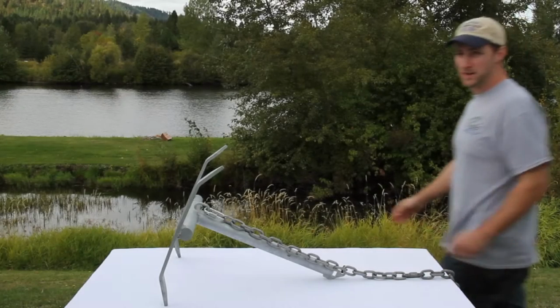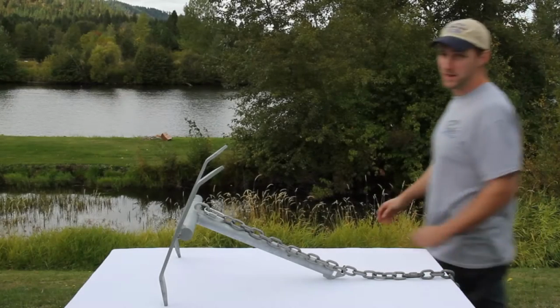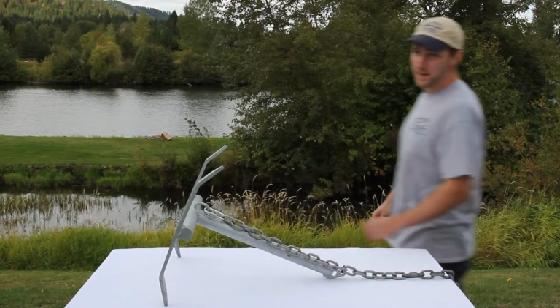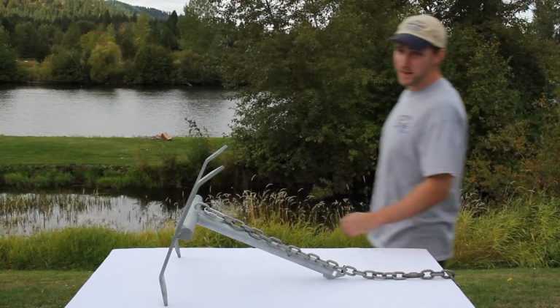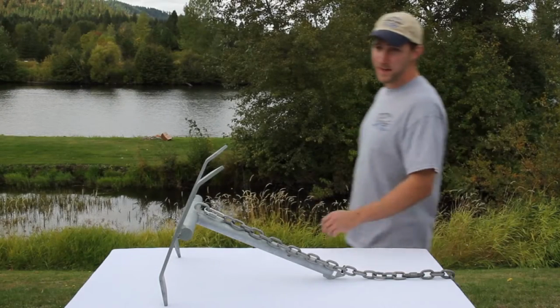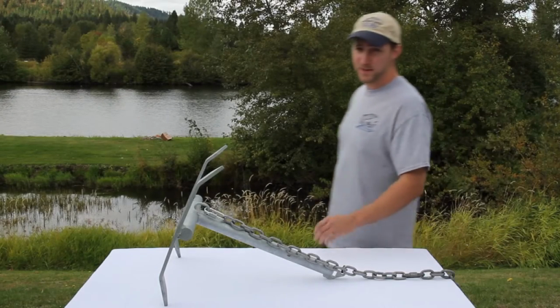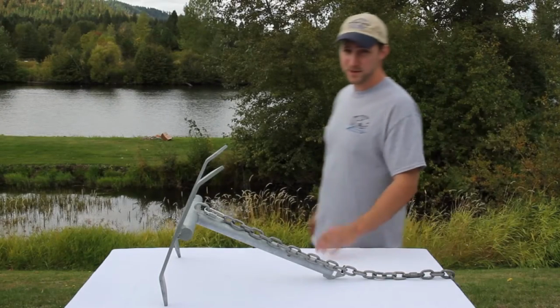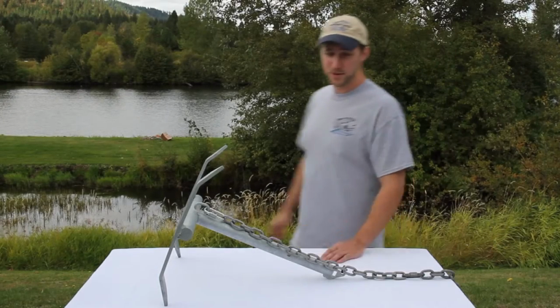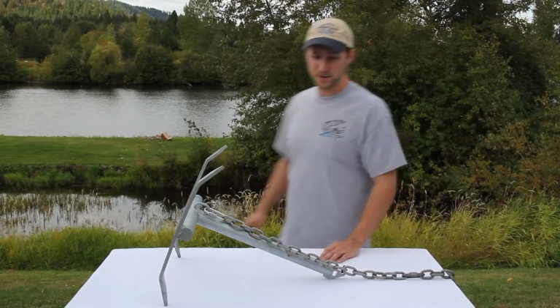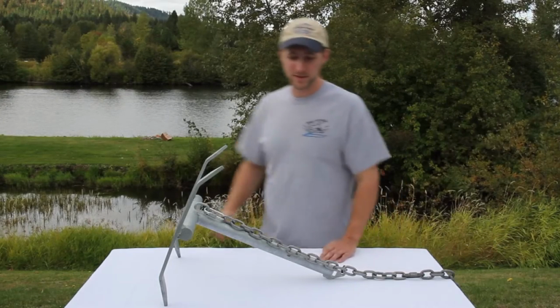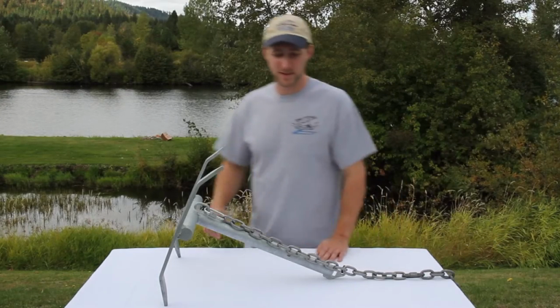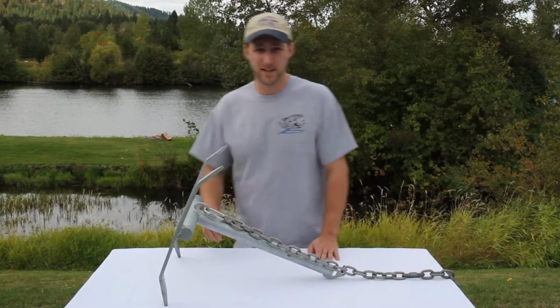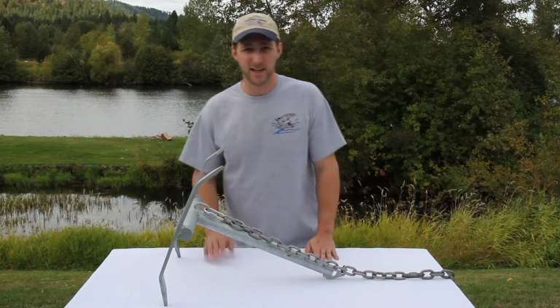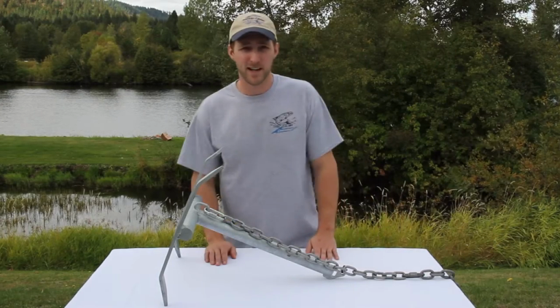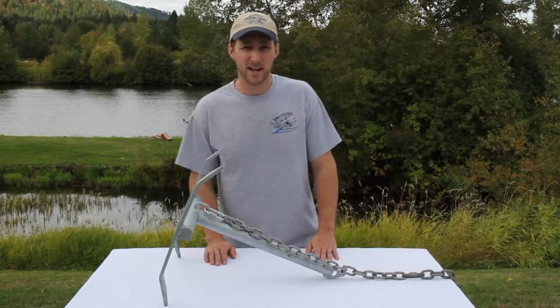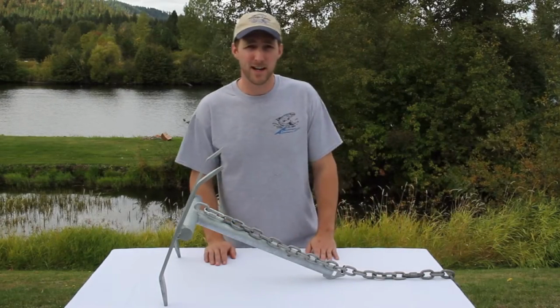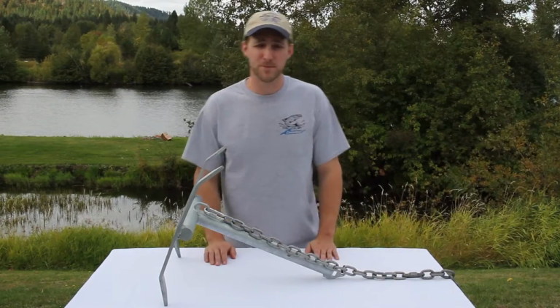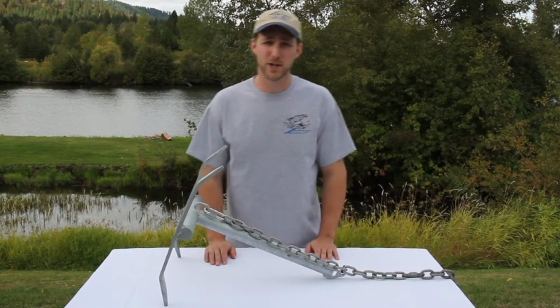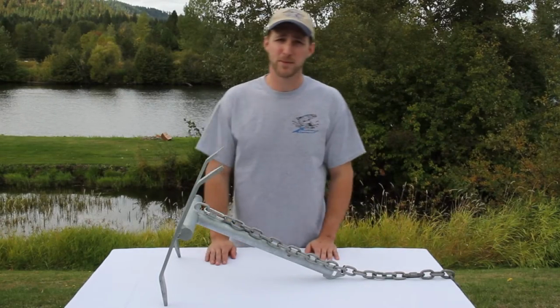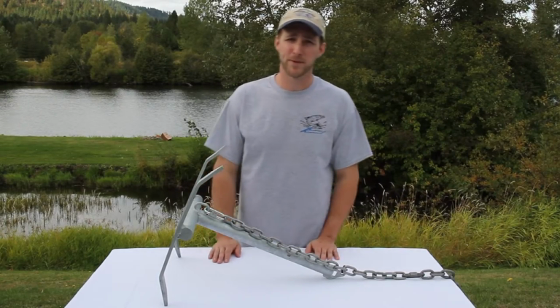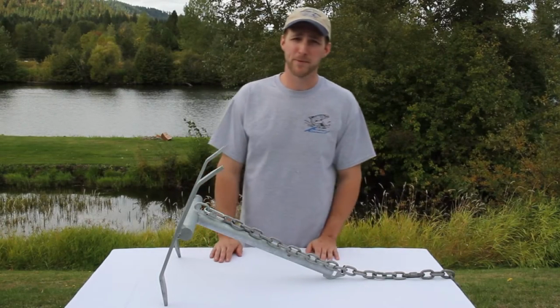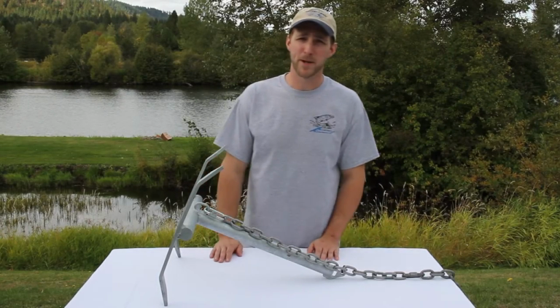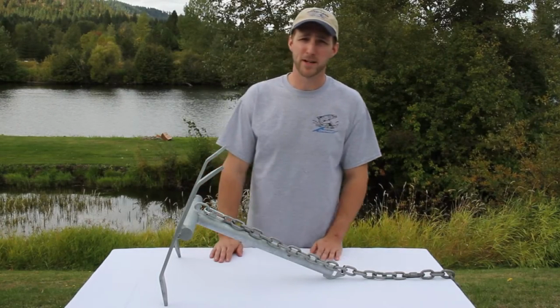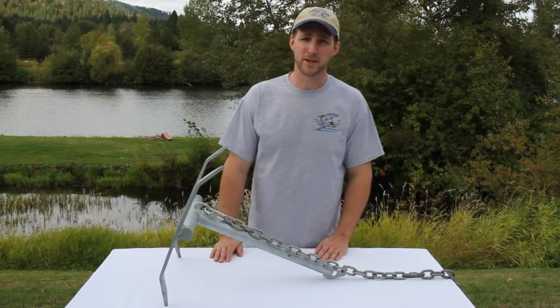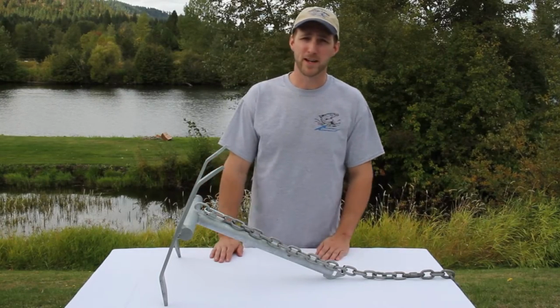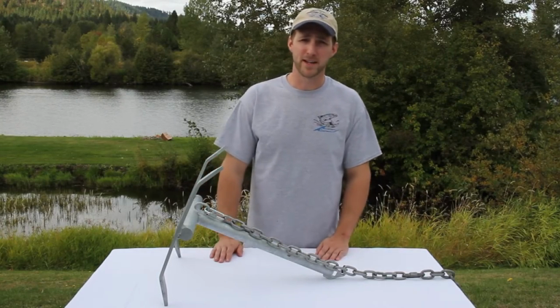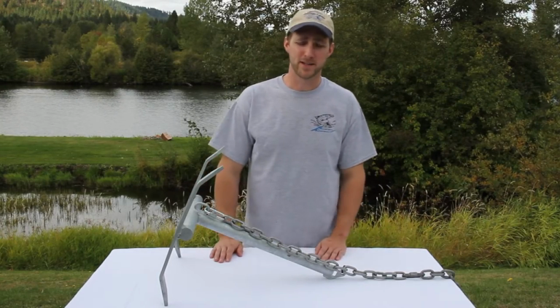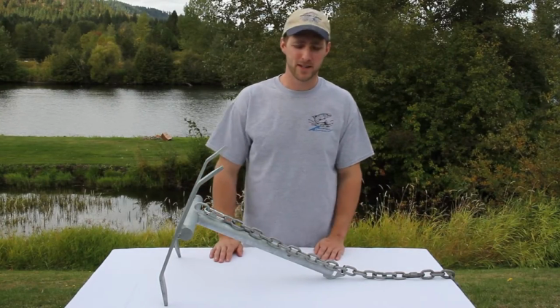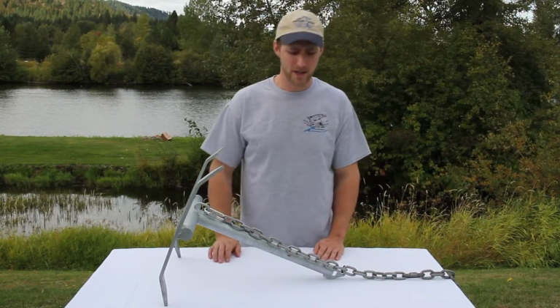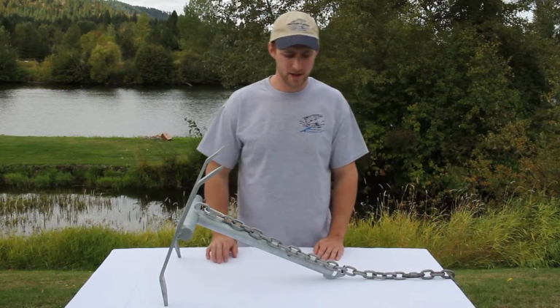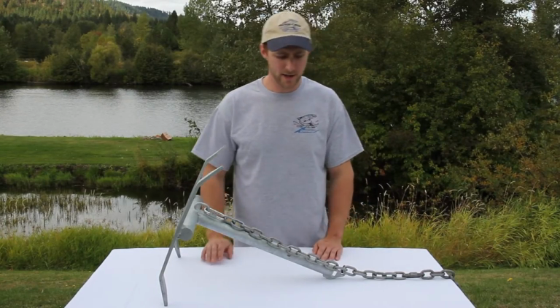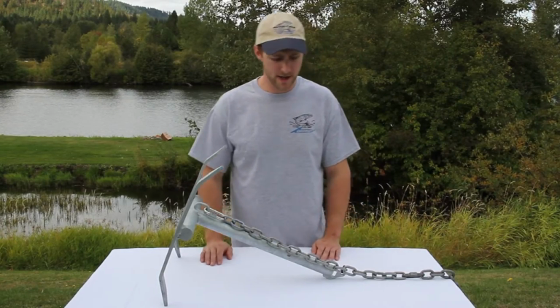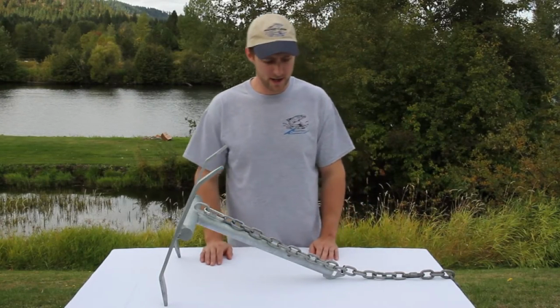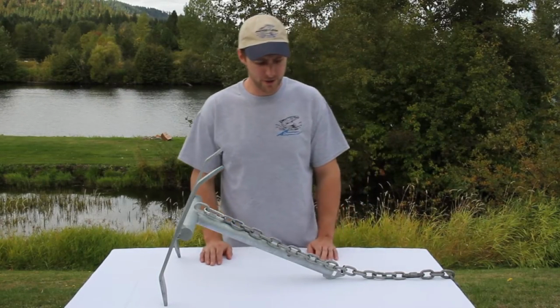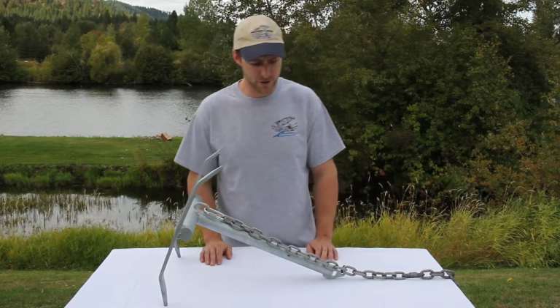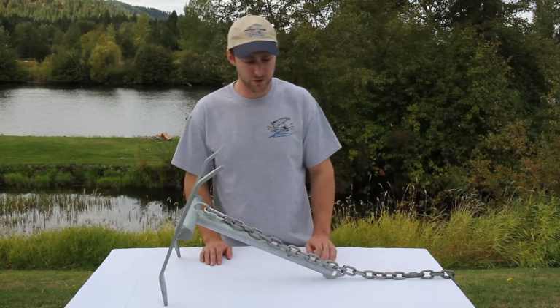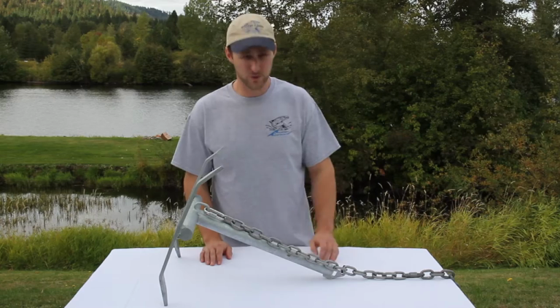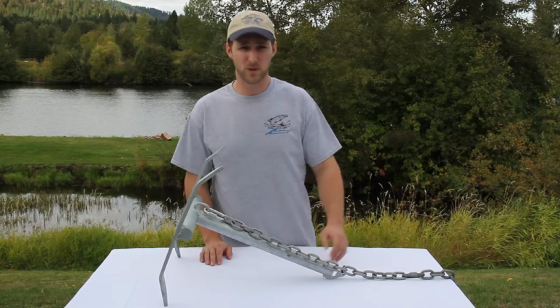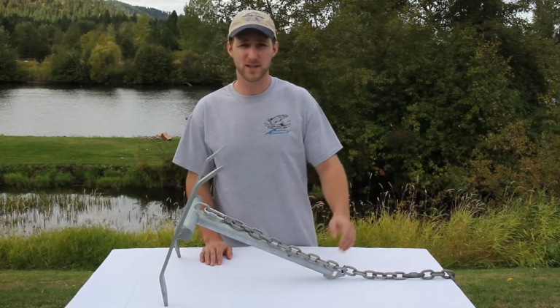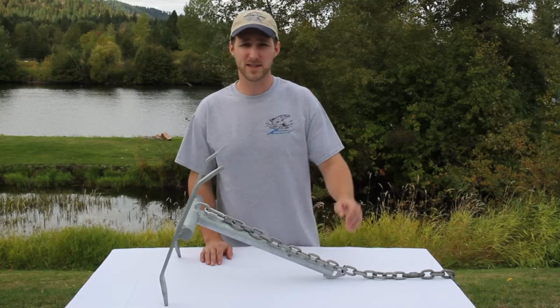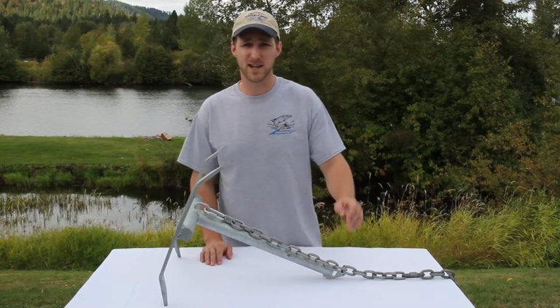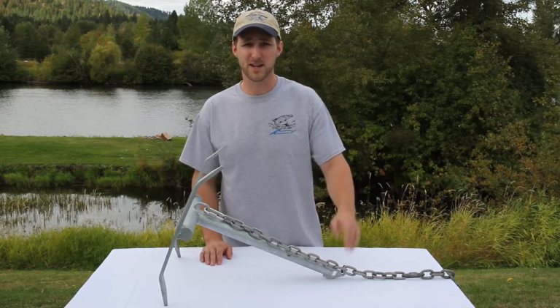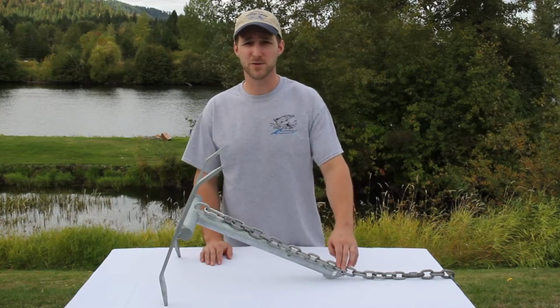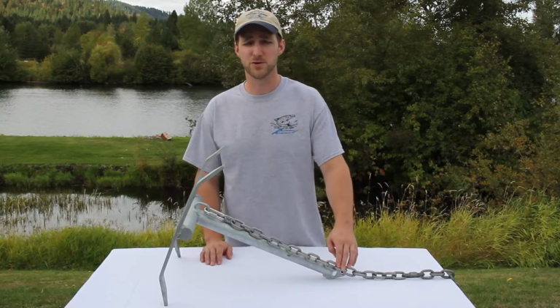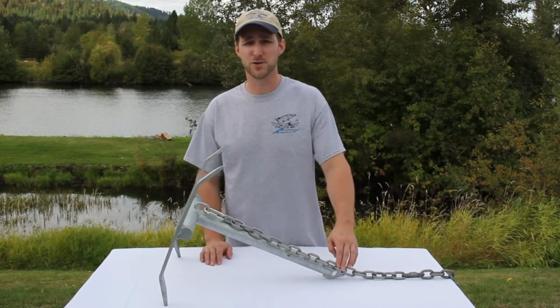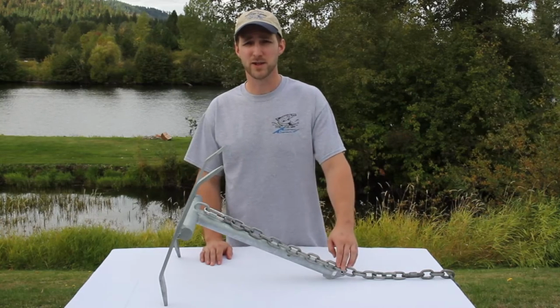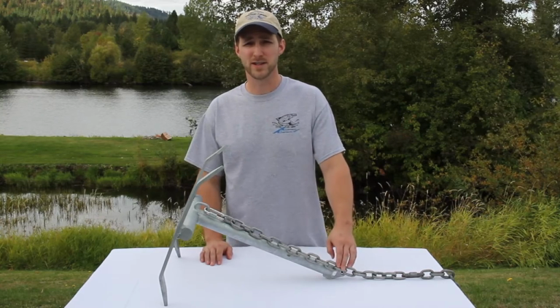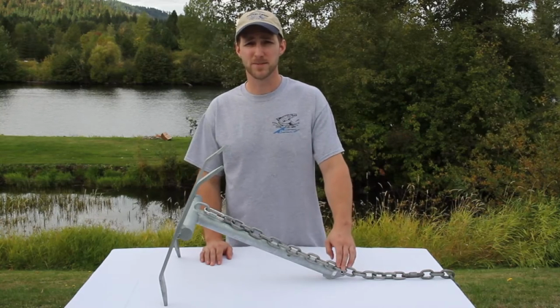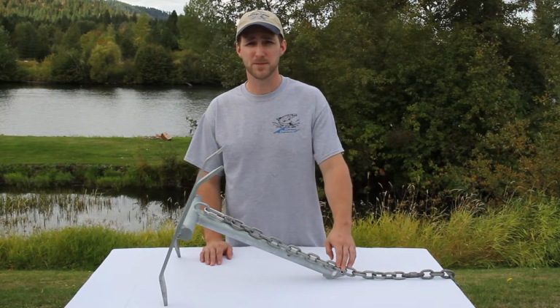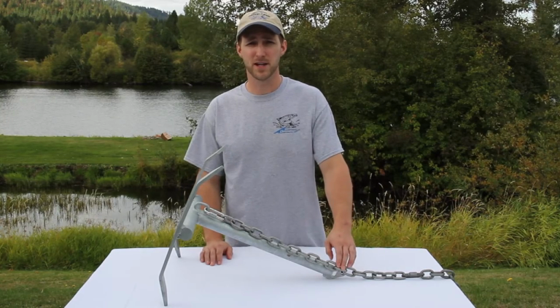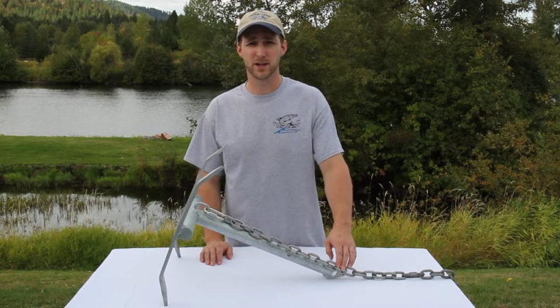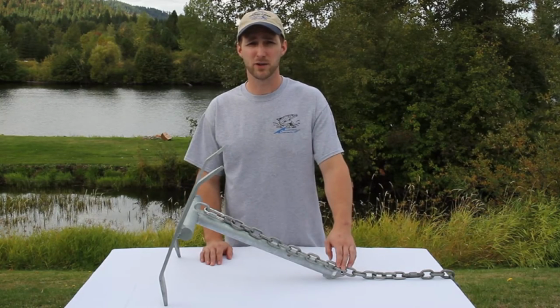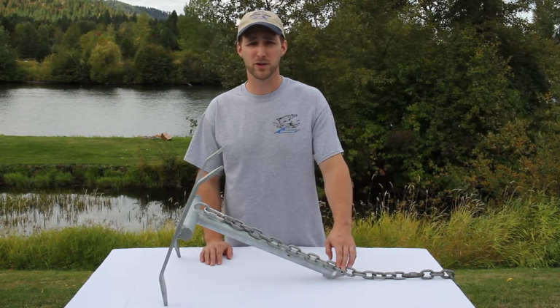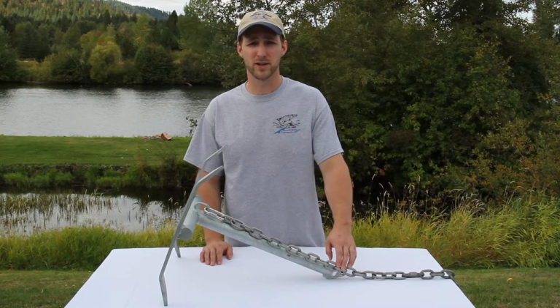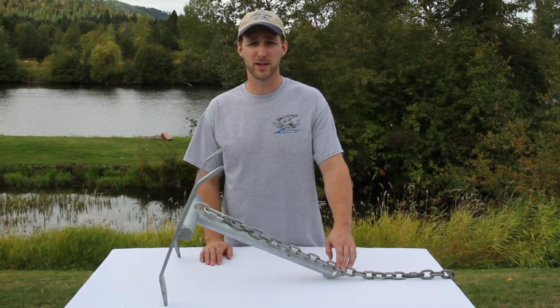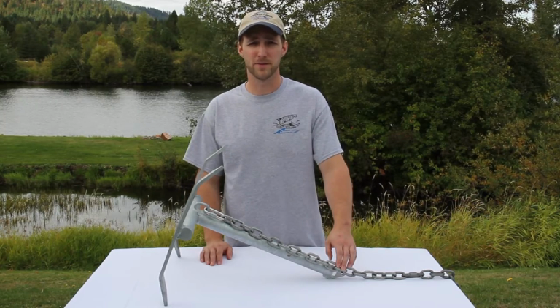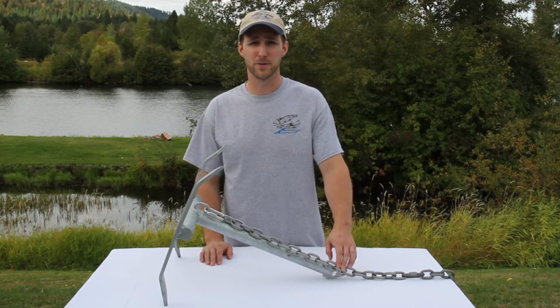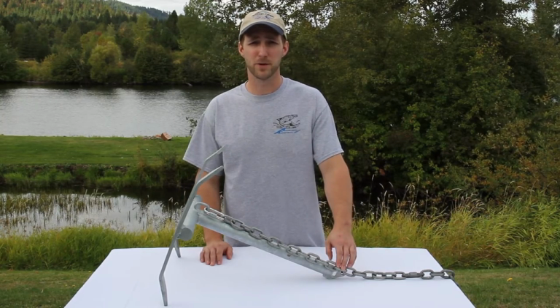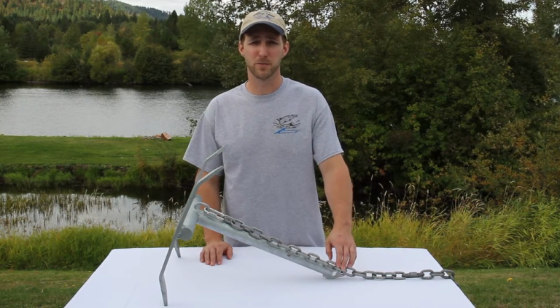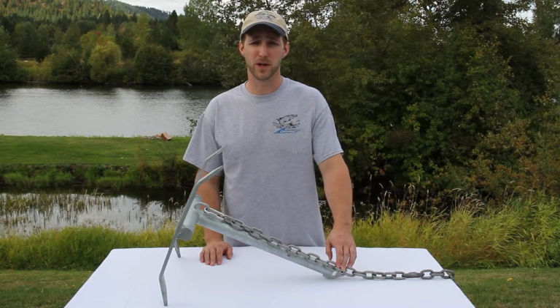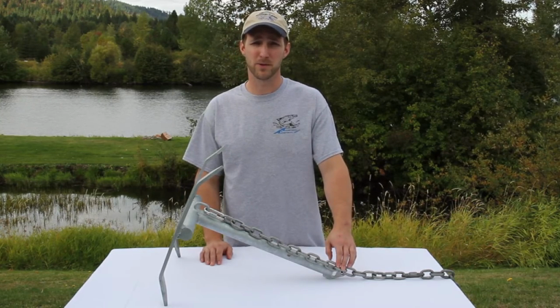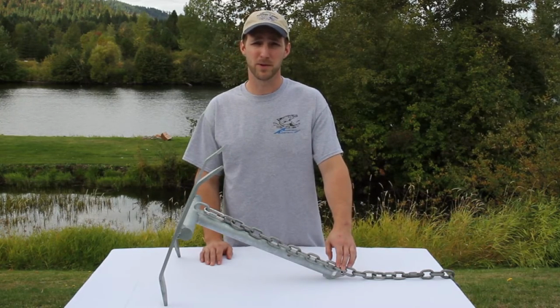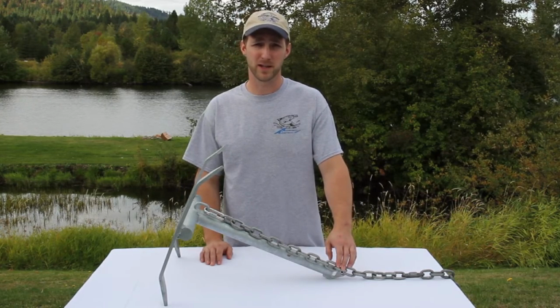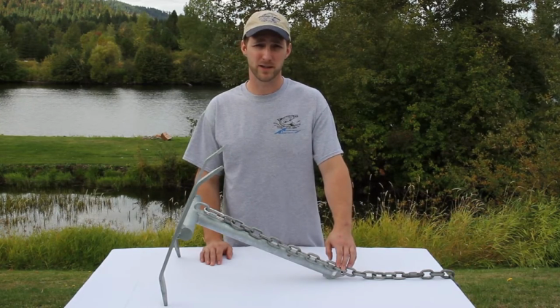Hey, how's it going? I'm Jeremy from Anchor Caddy, here today to show you what size or strength zip tie you're going to need for your breakaway anchor.